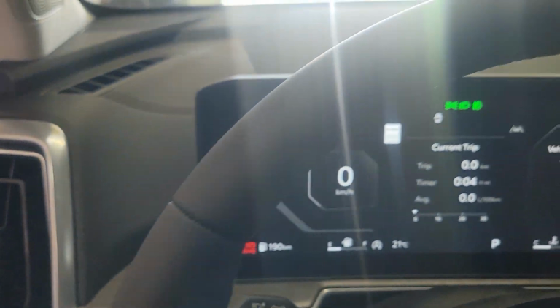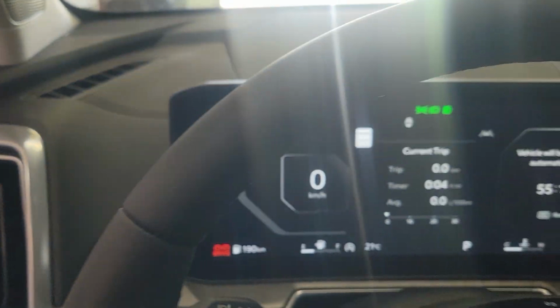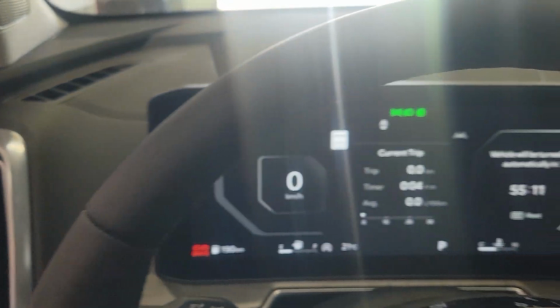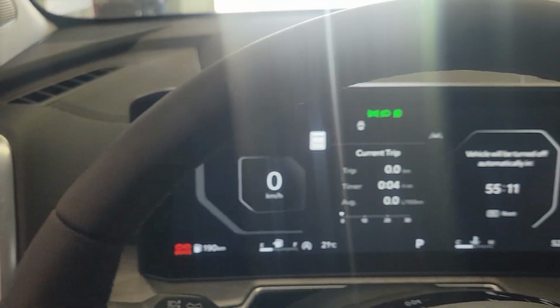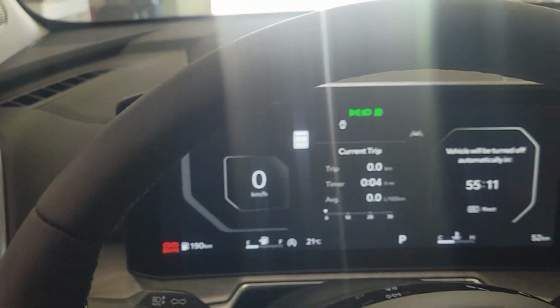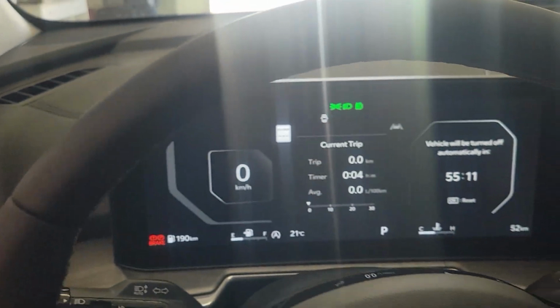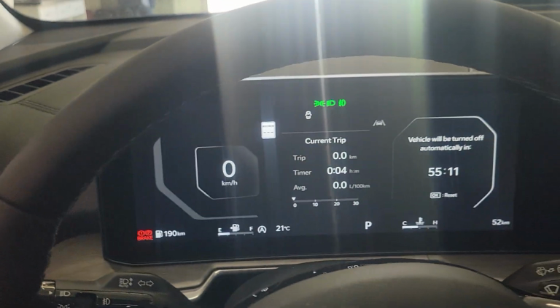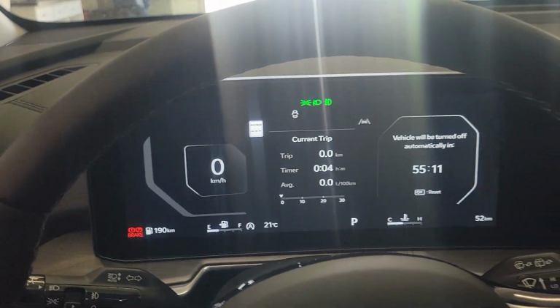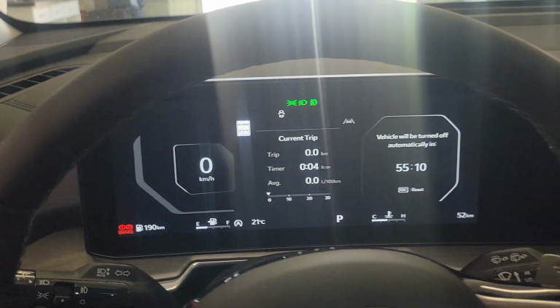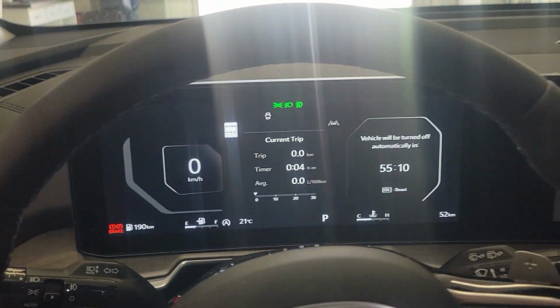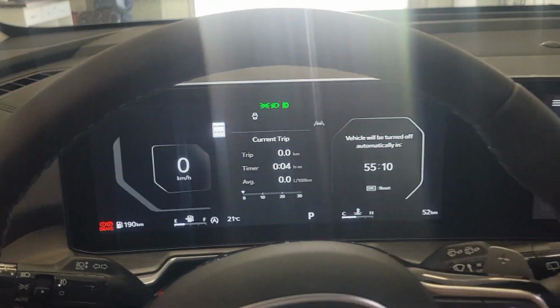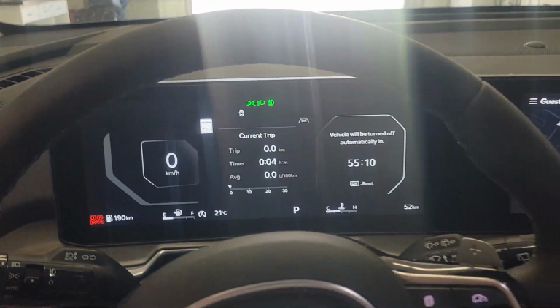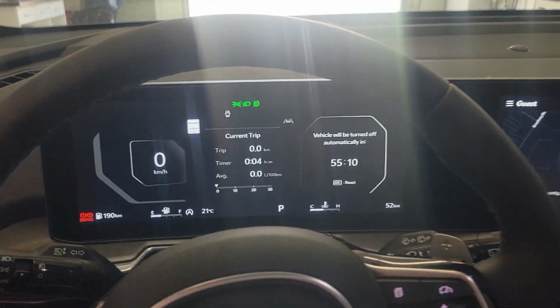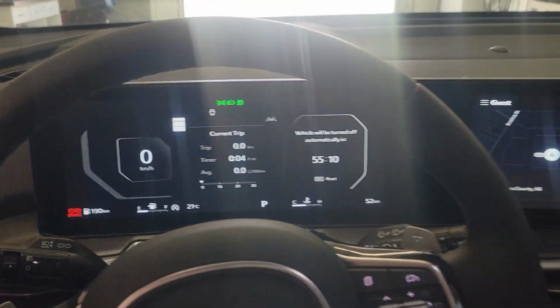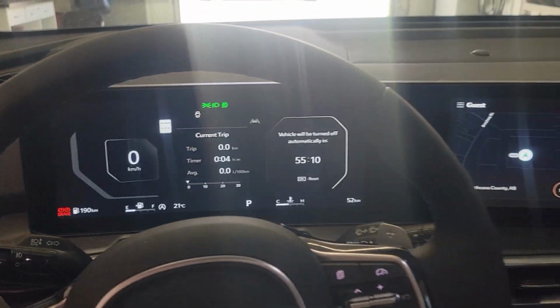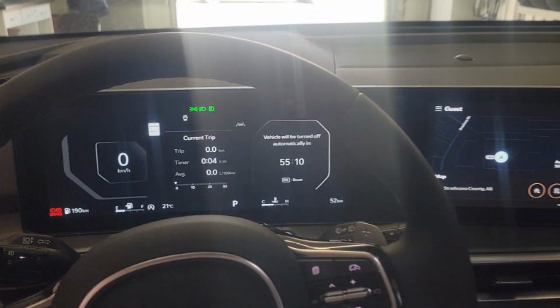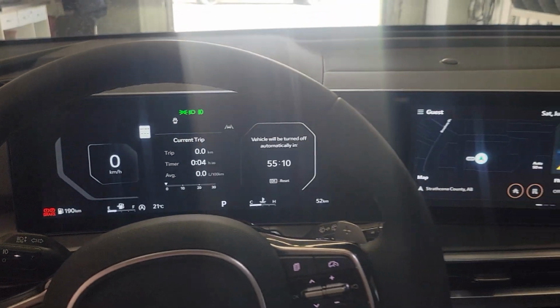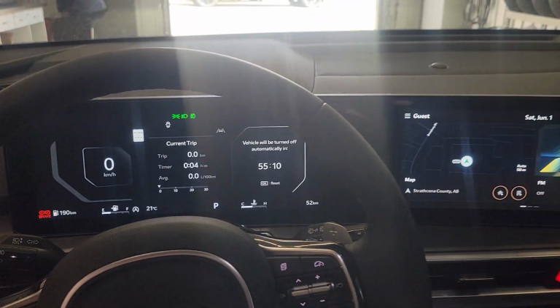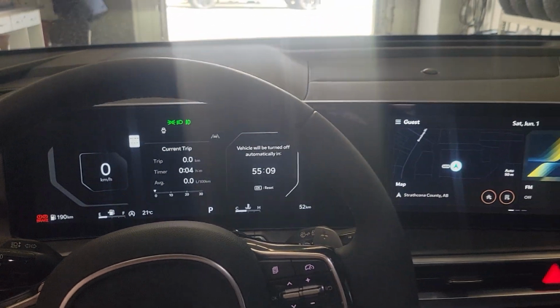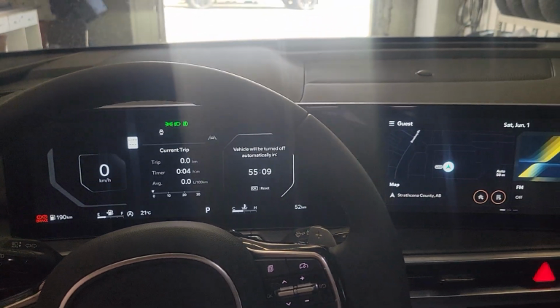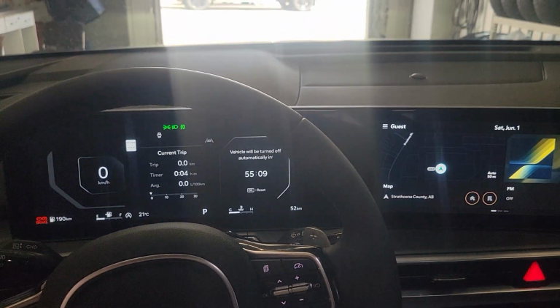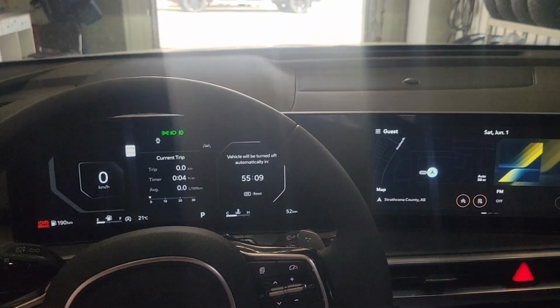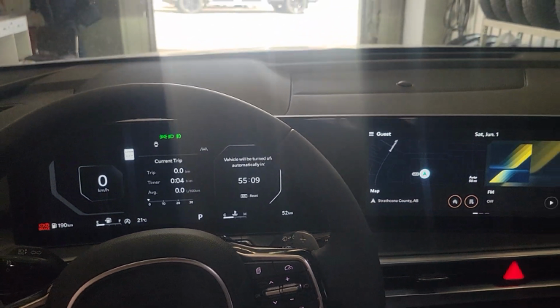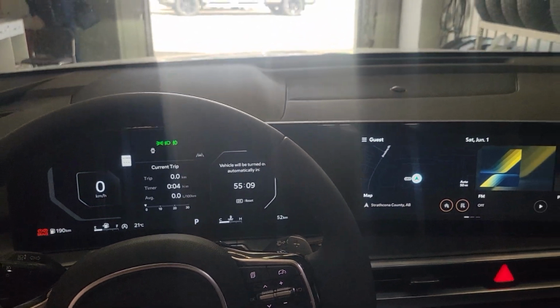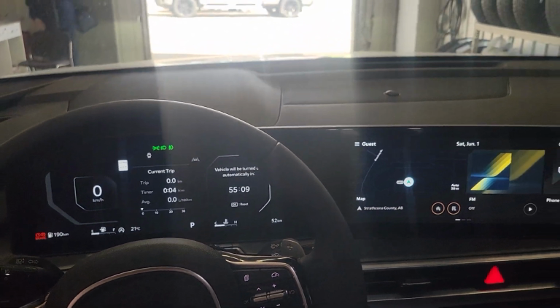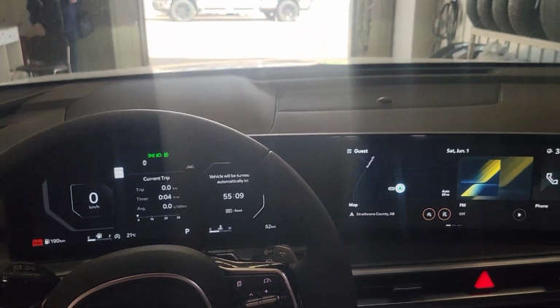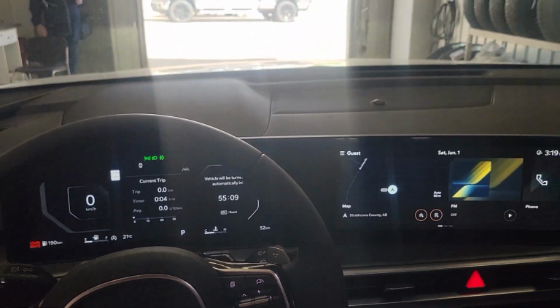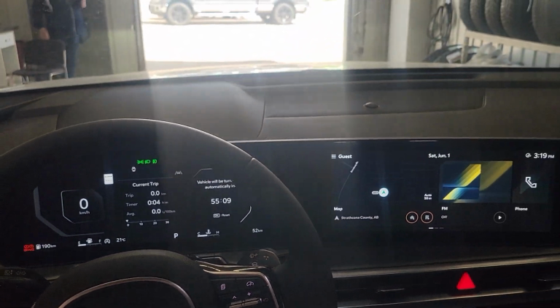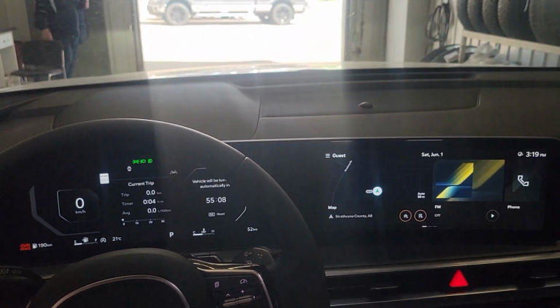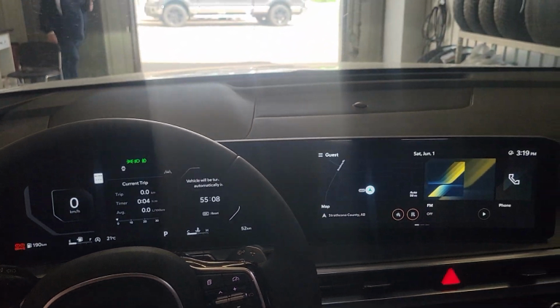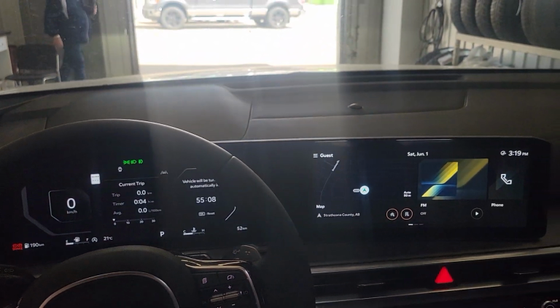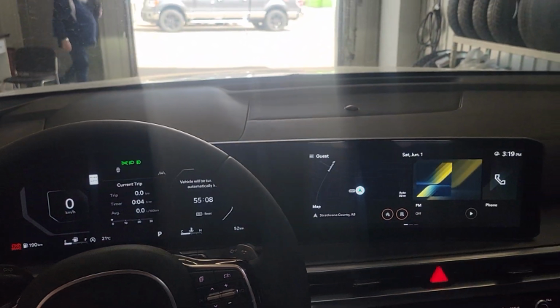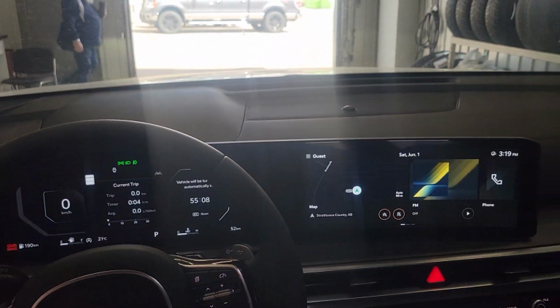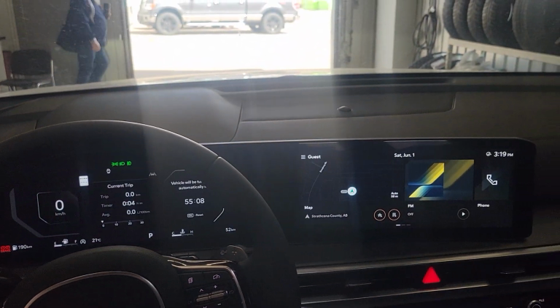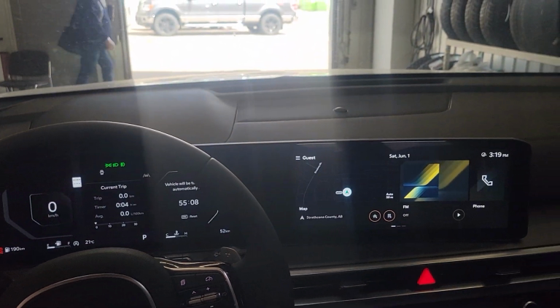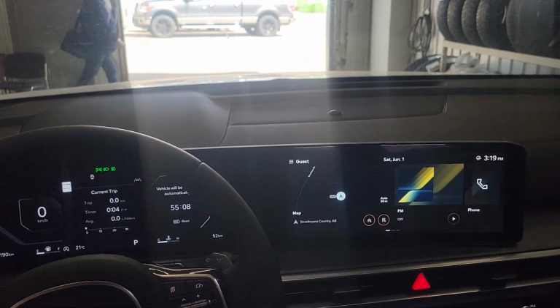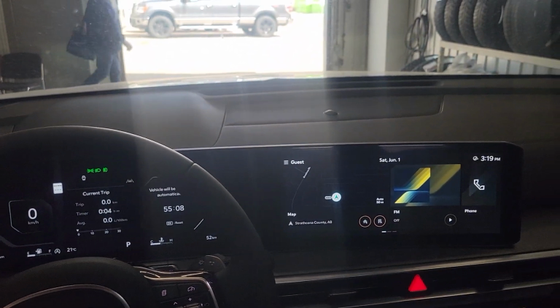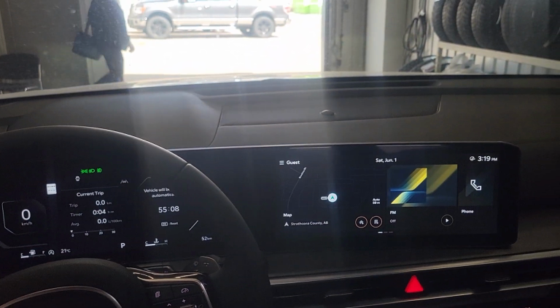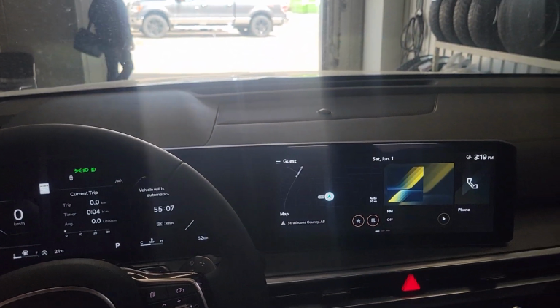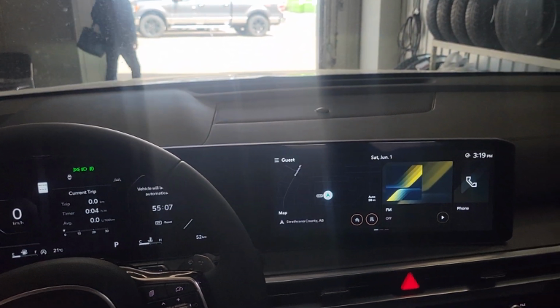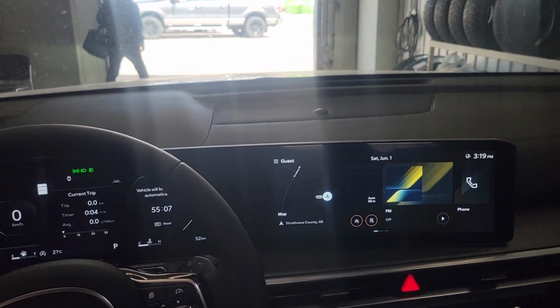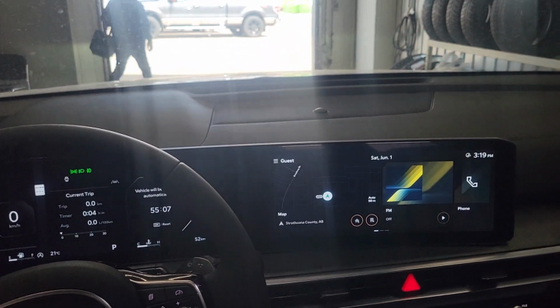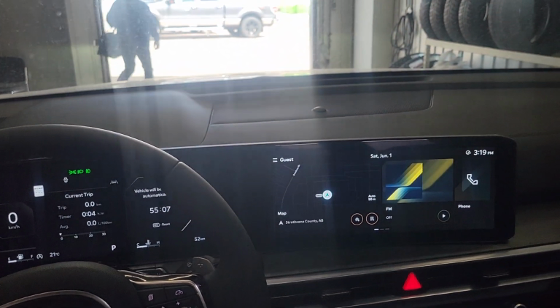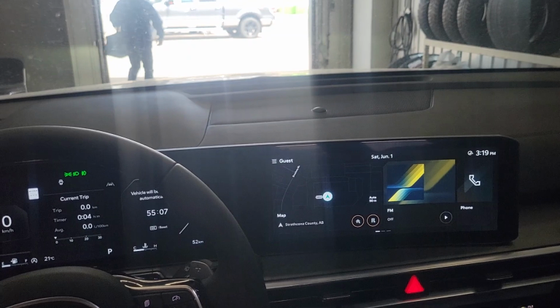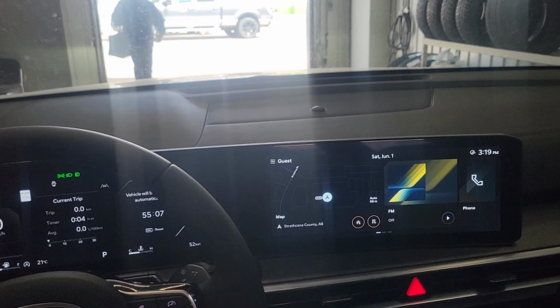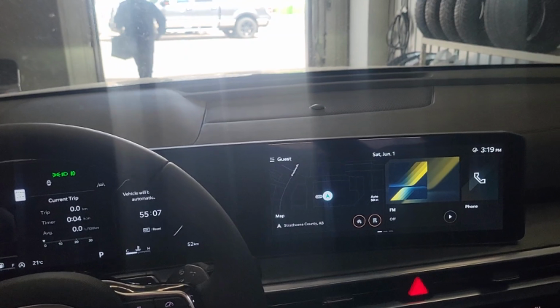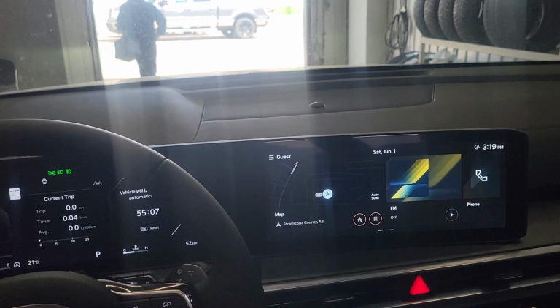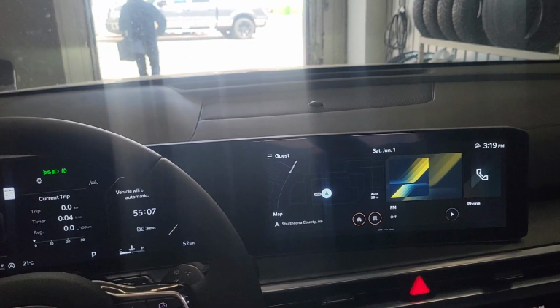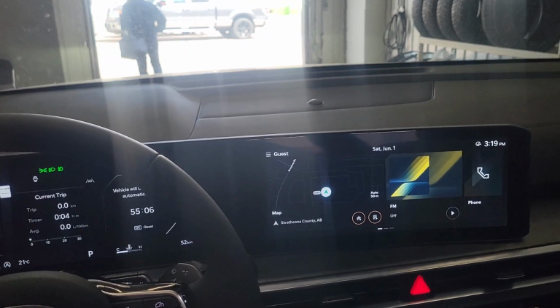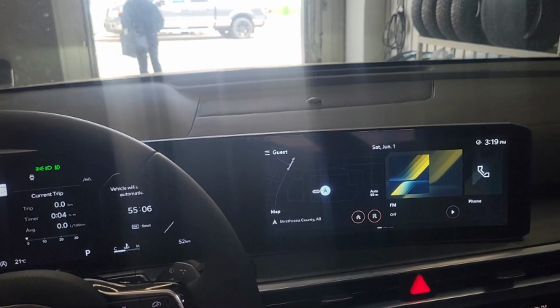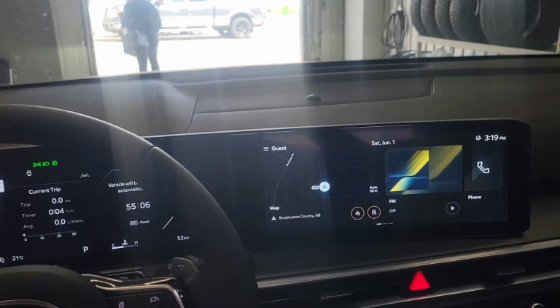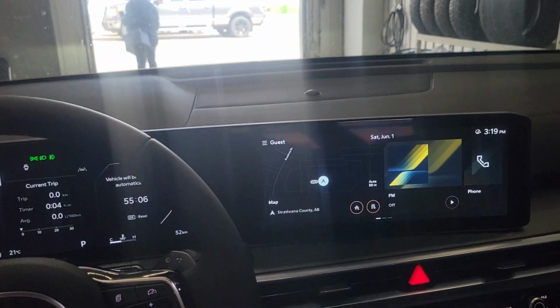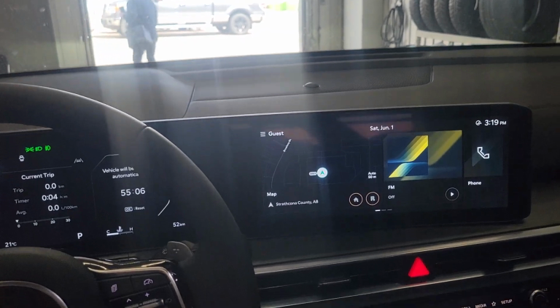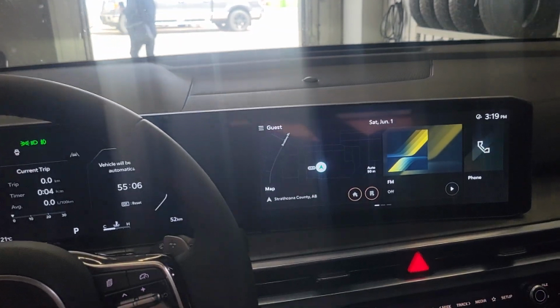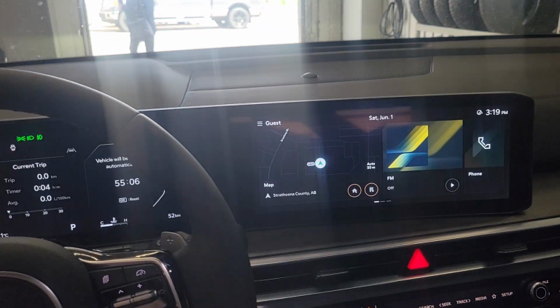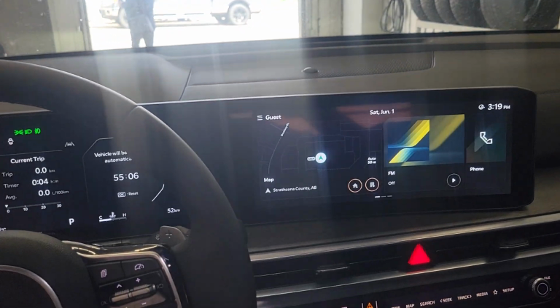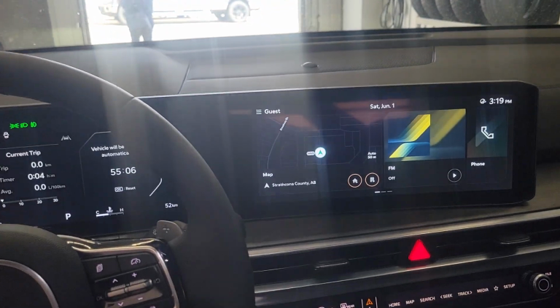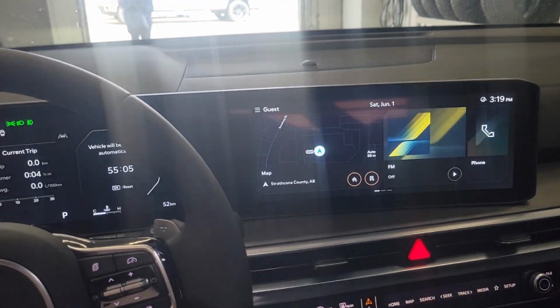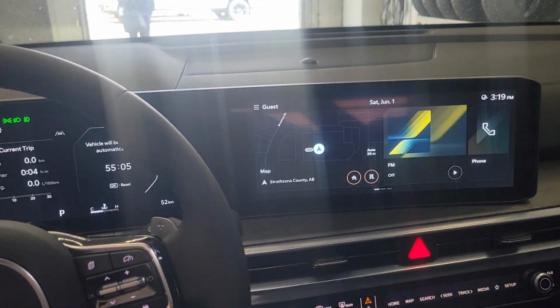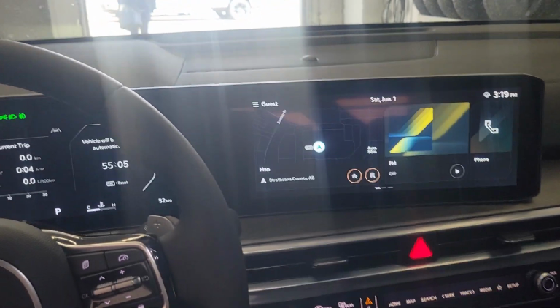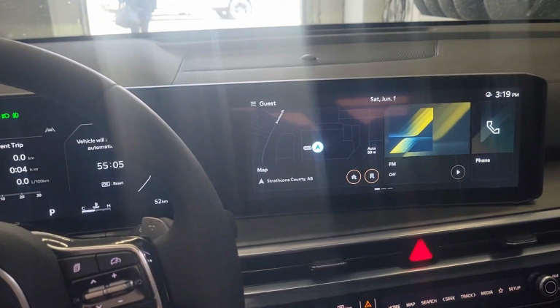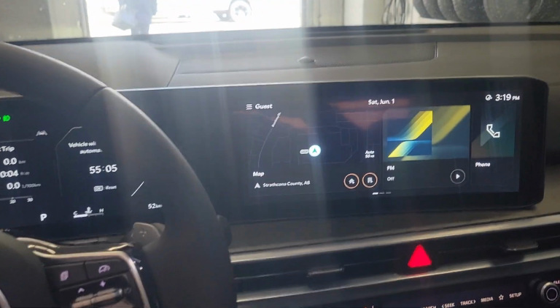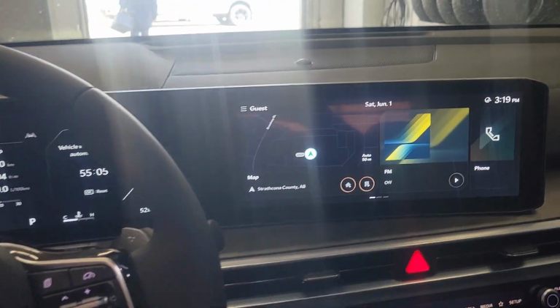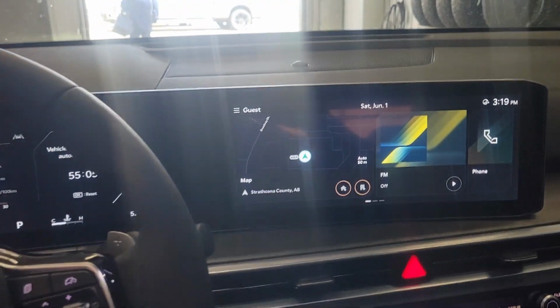Automatic rear liftgate. Big screen — this is now a 25-inch screen. As you can see, you will feel like a pilot when you drive this car.